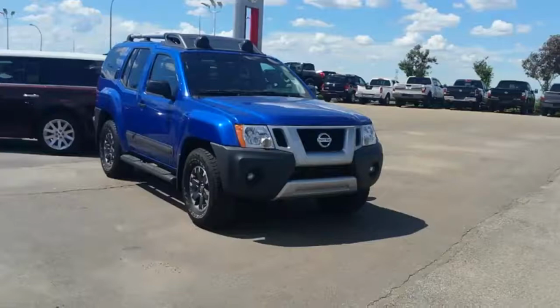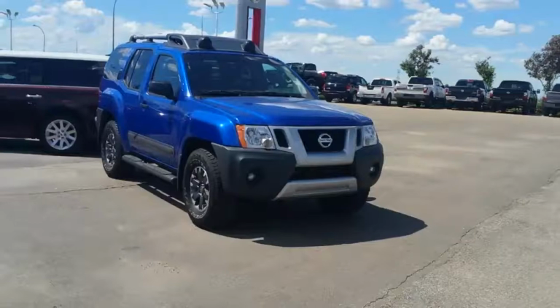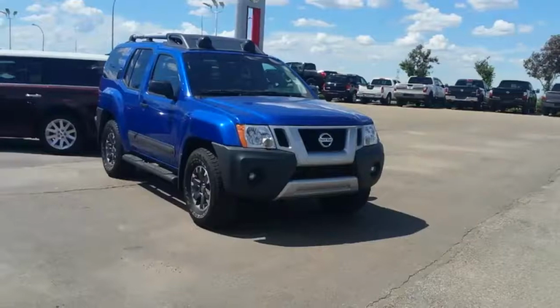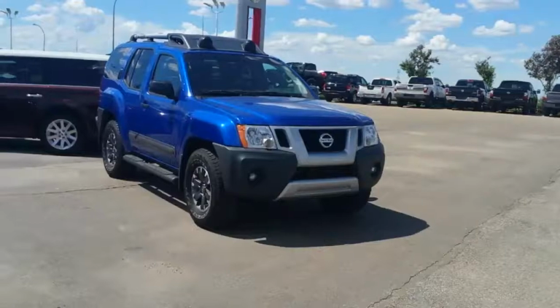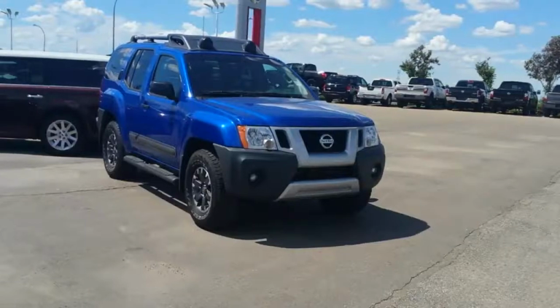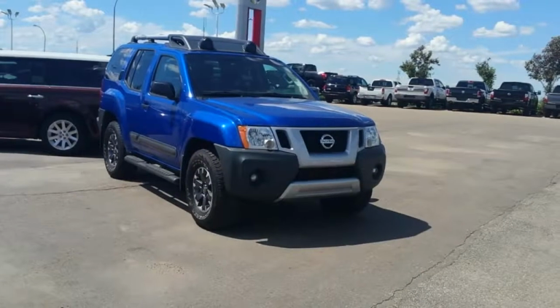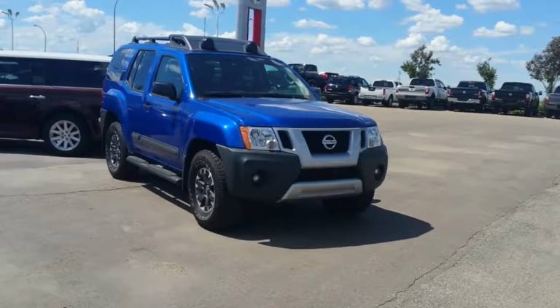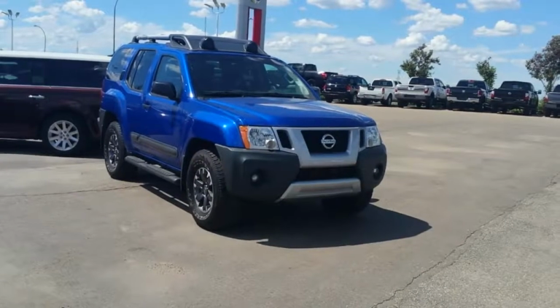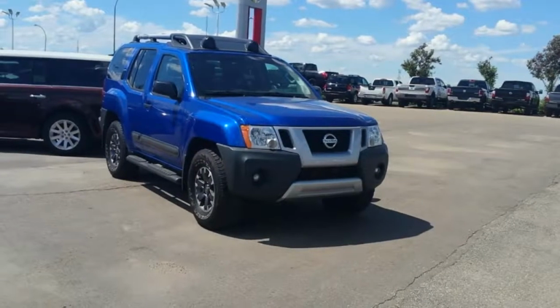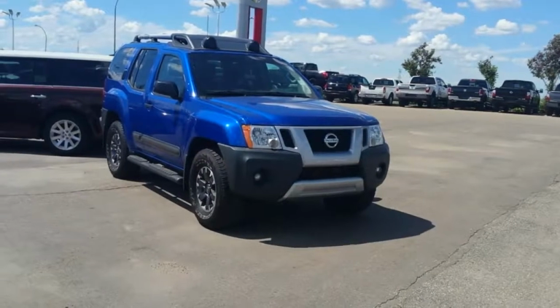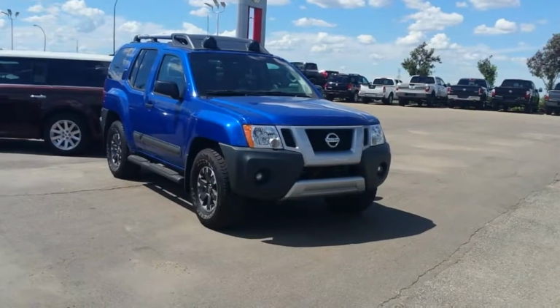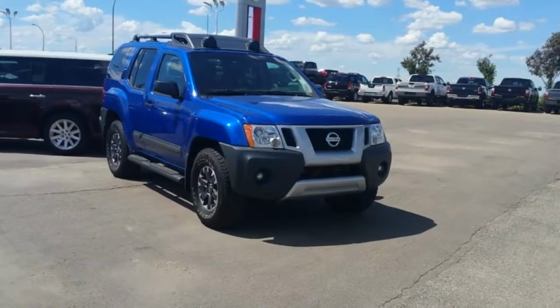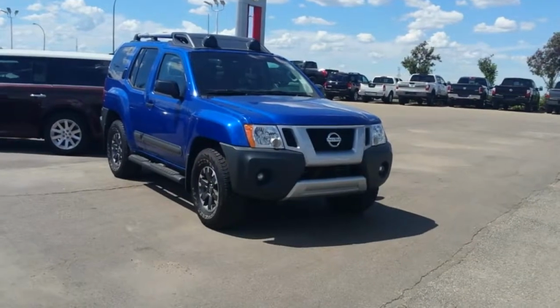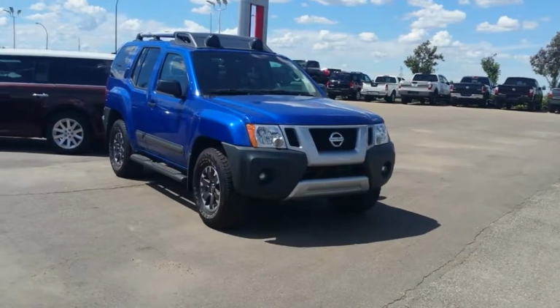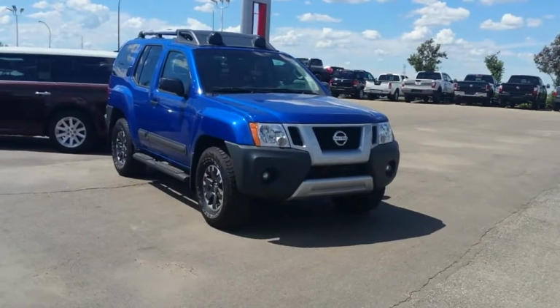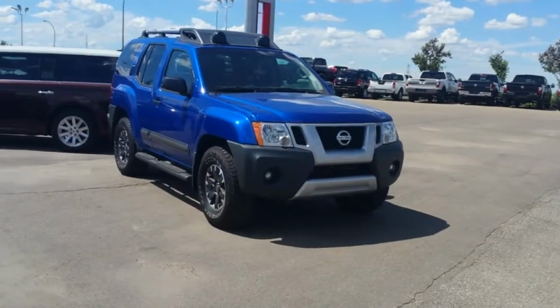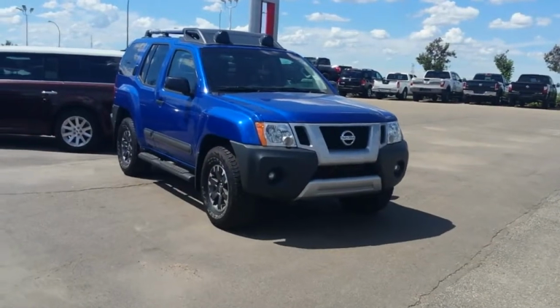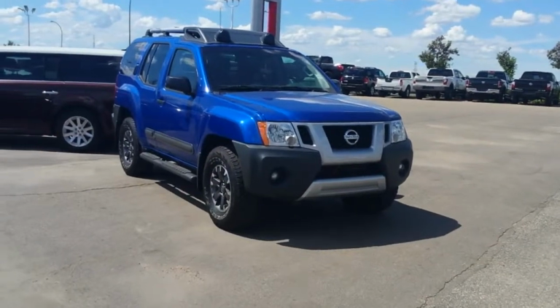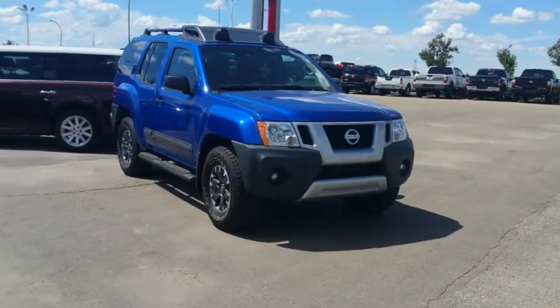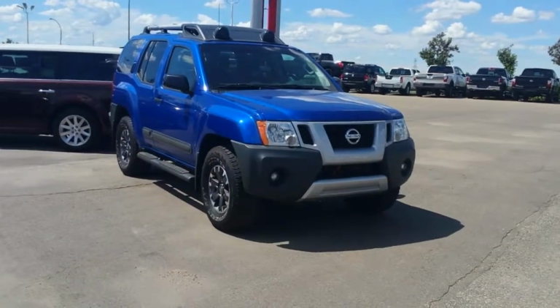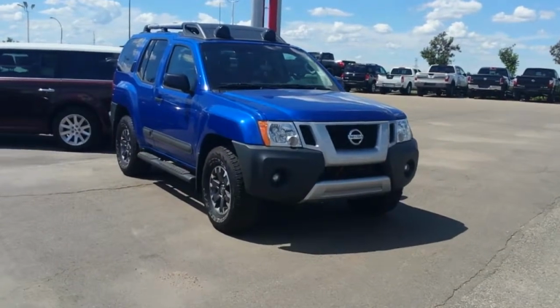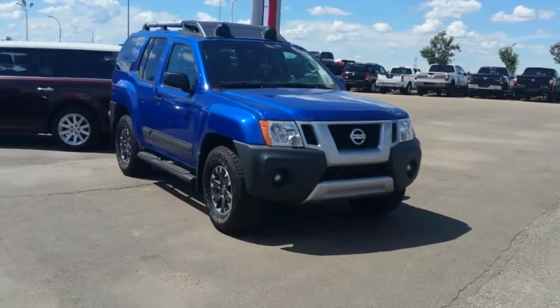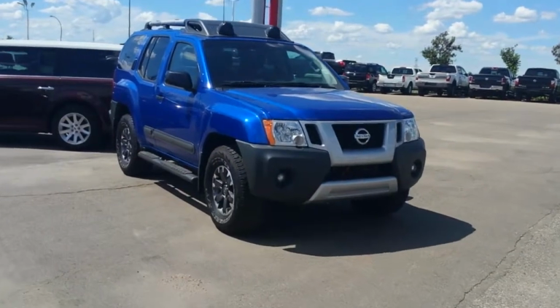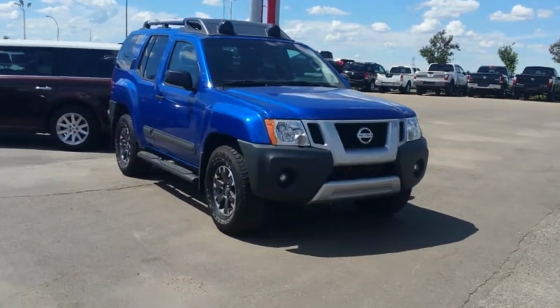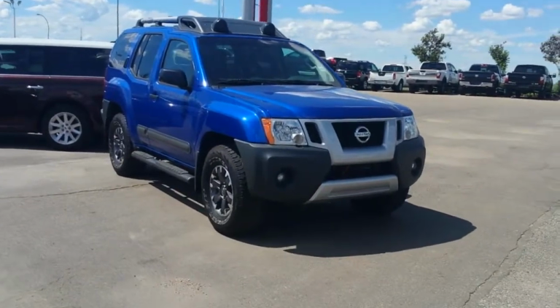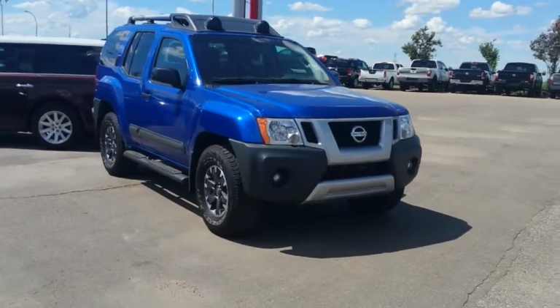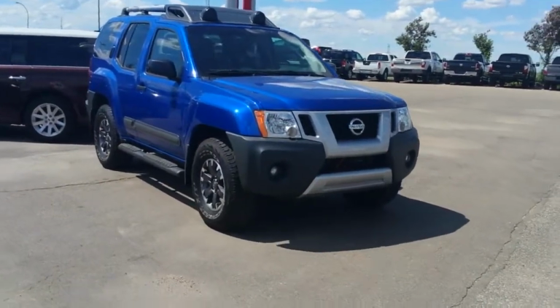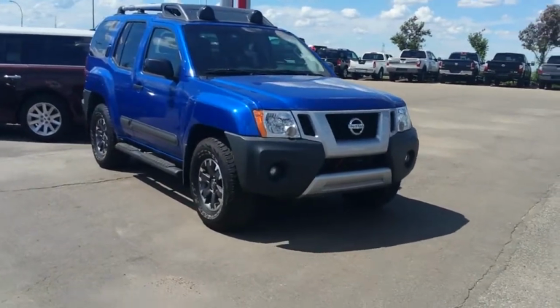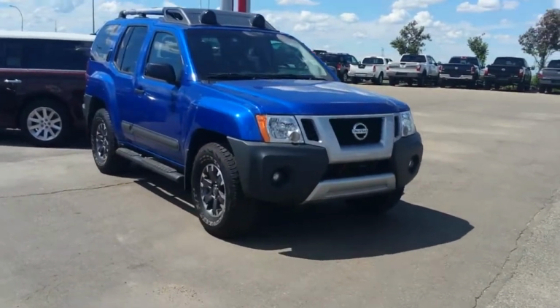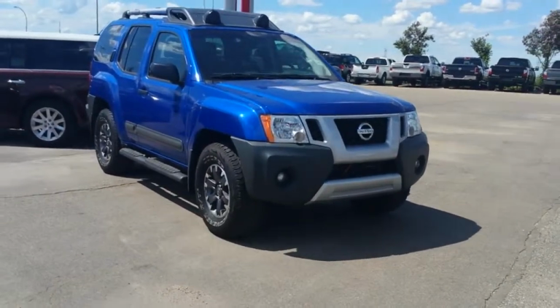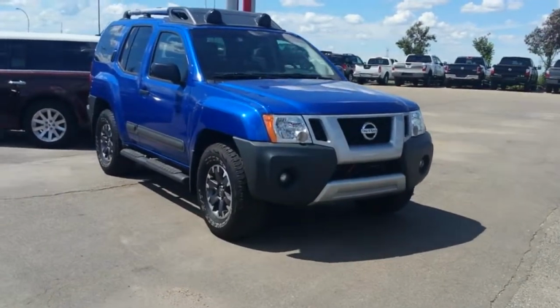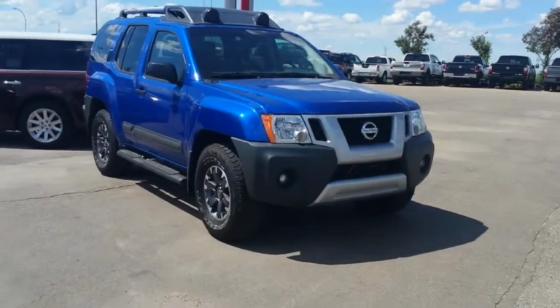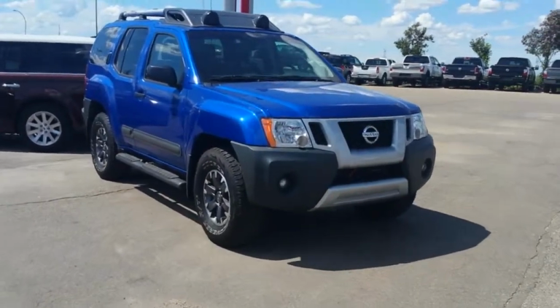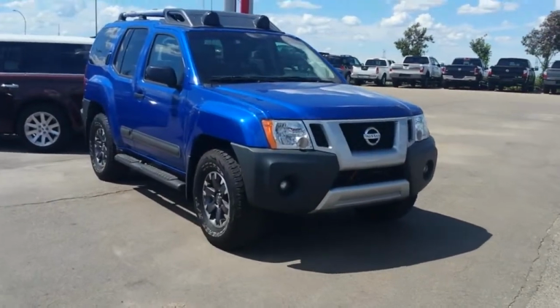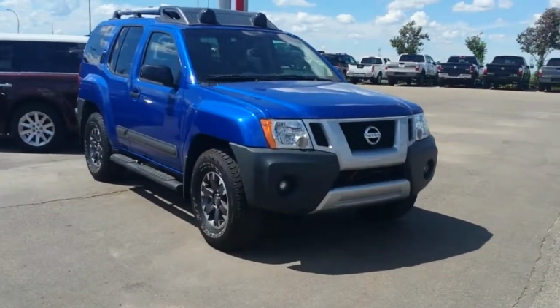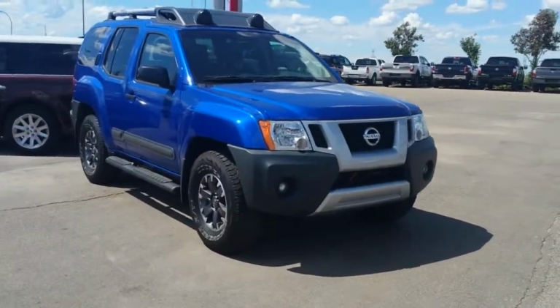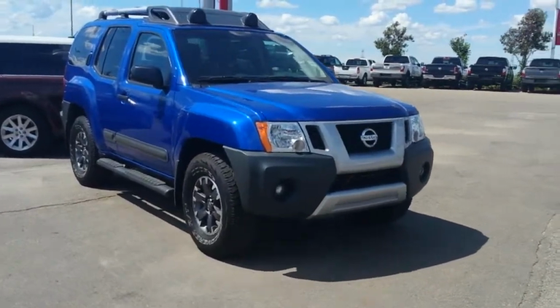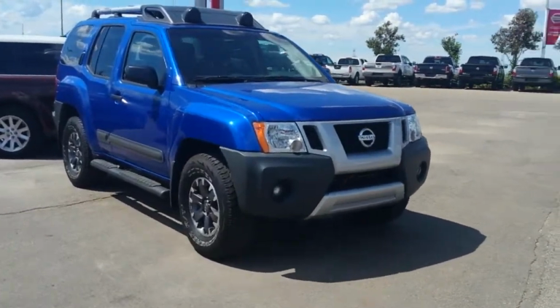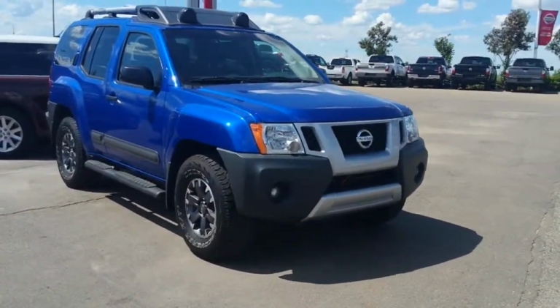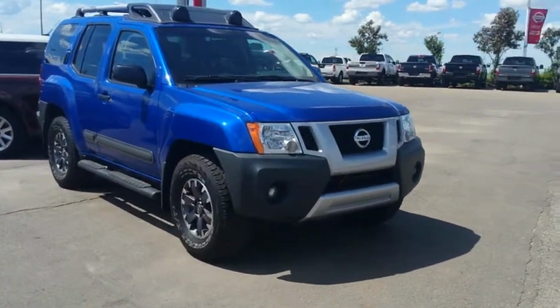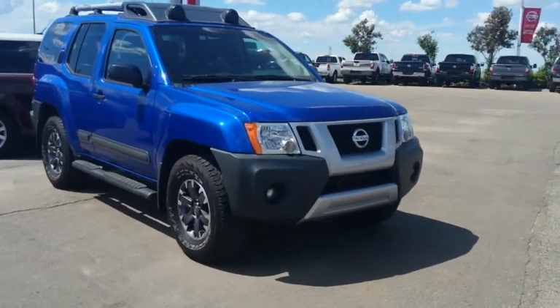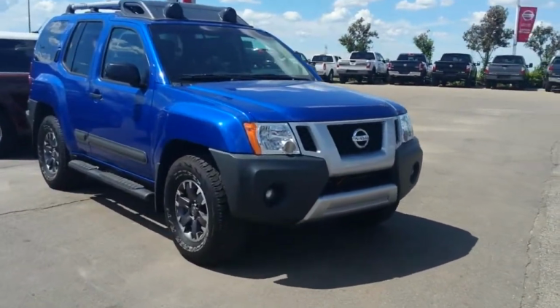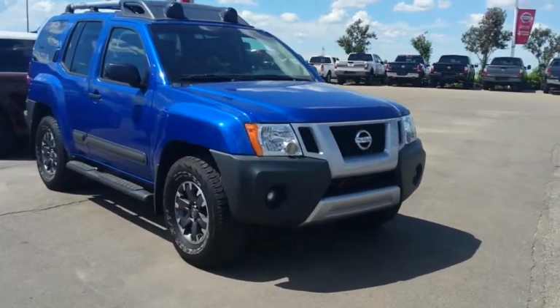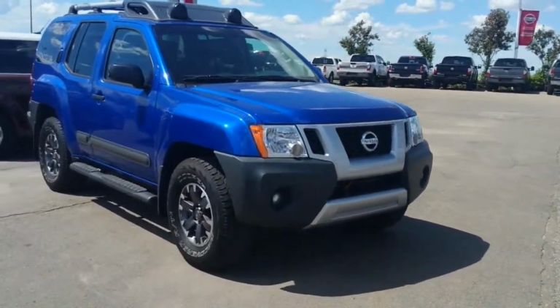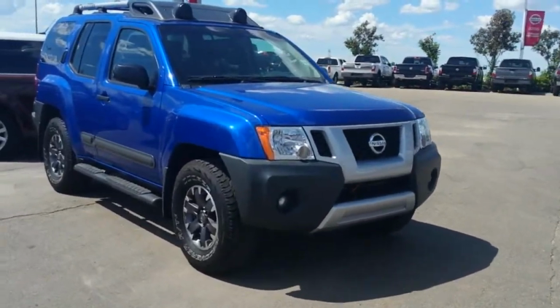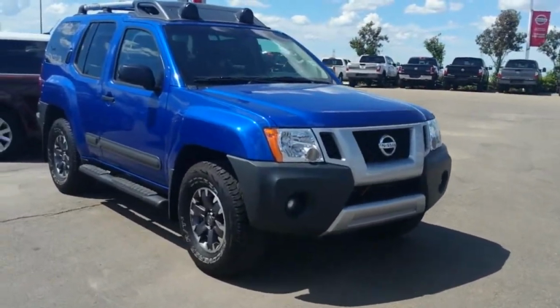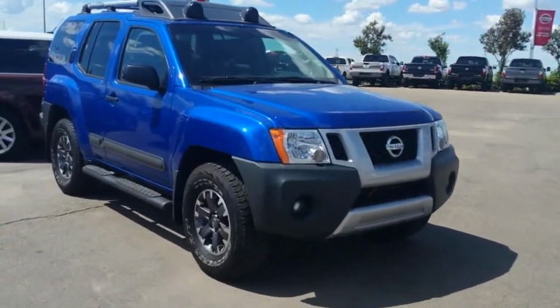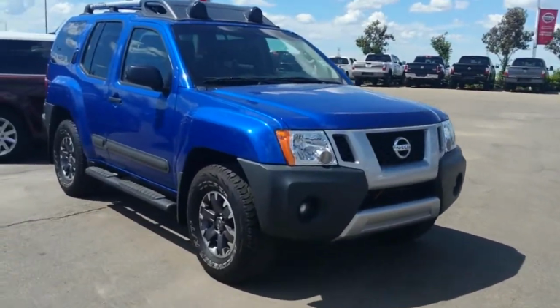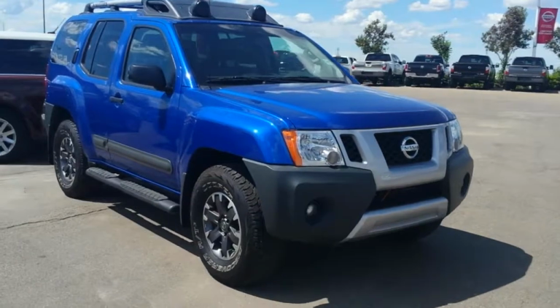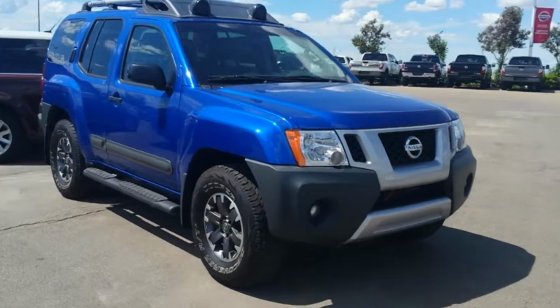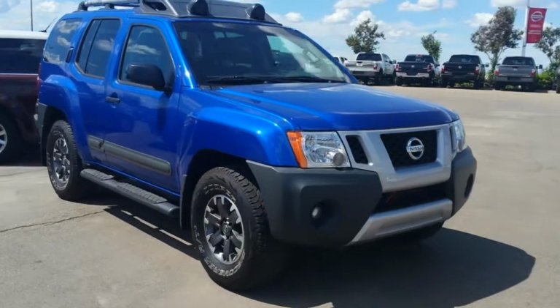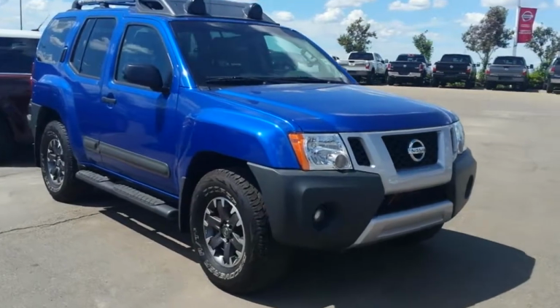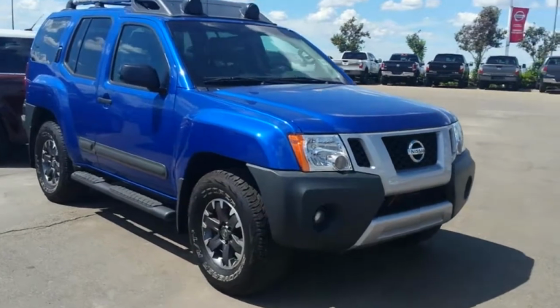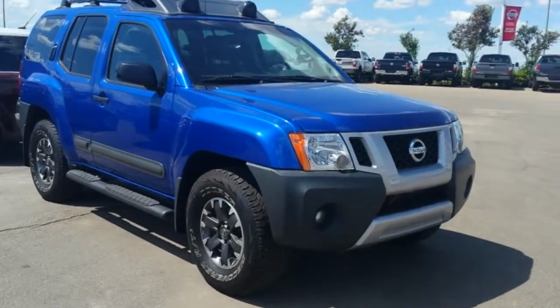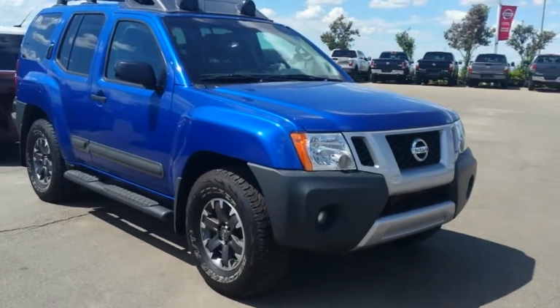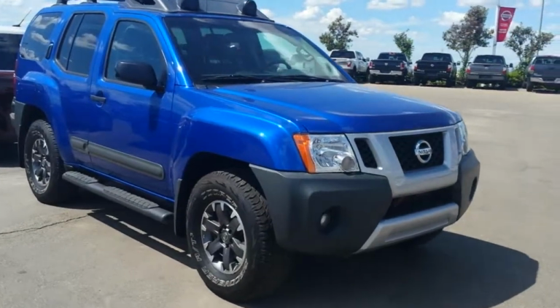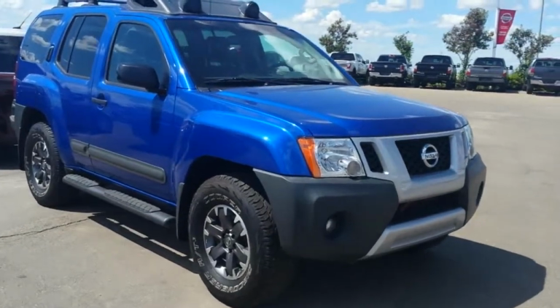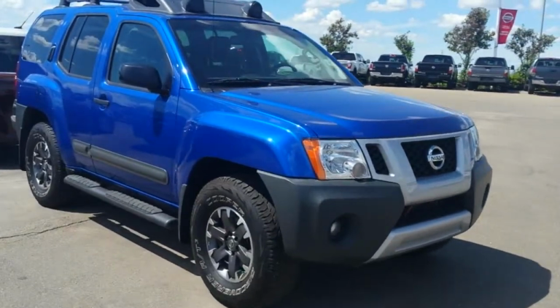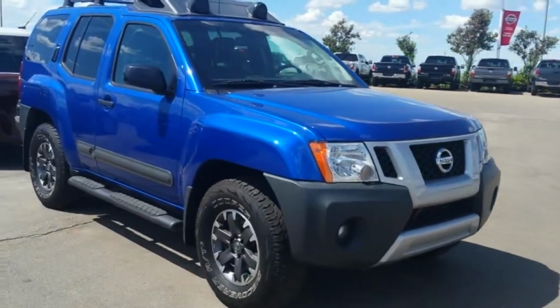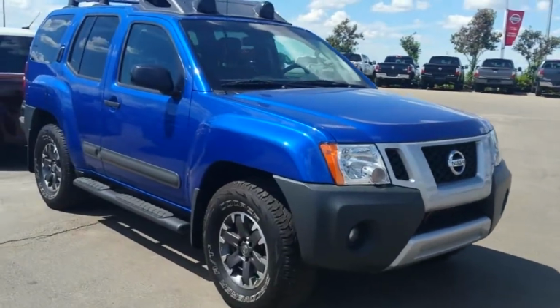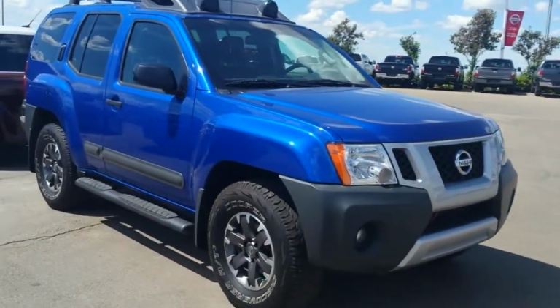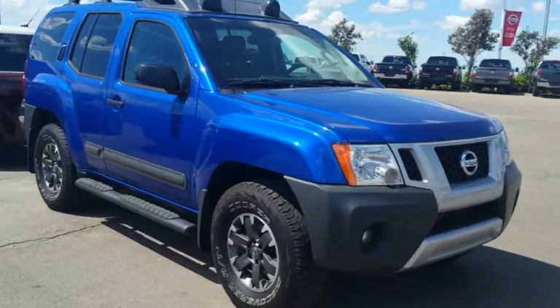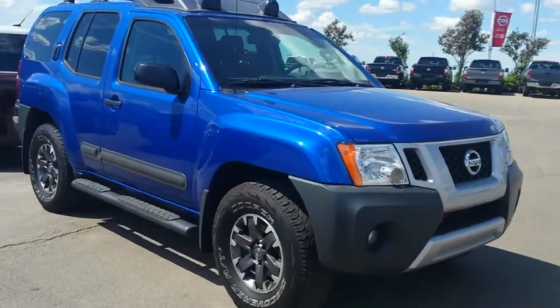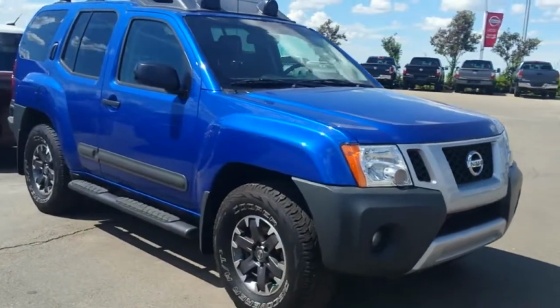Hi Sonny, it's Mark J here from Sherwood Nissan. This is the 2014 Xterra that you inquired on.